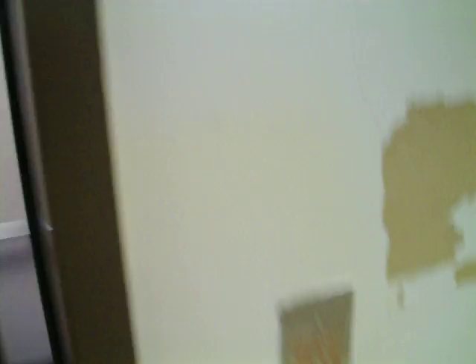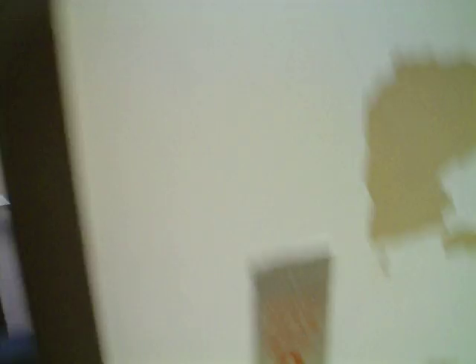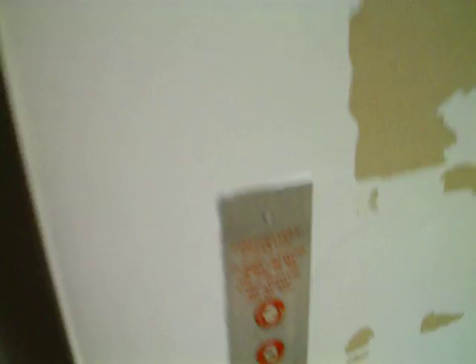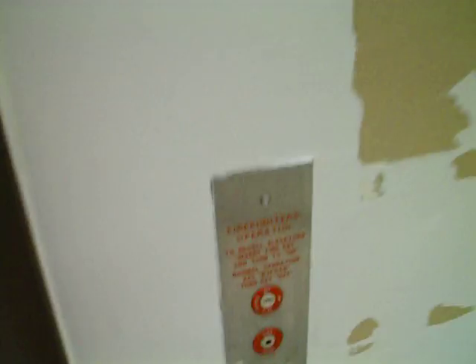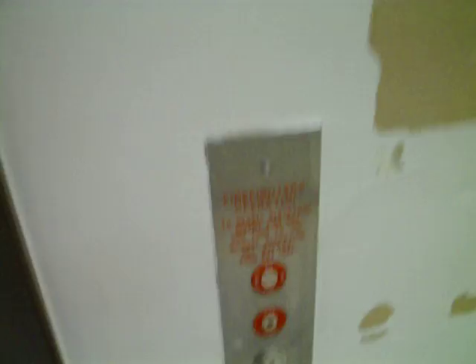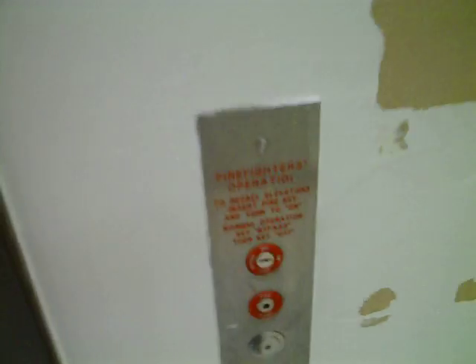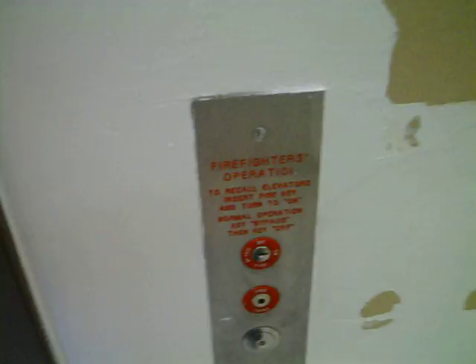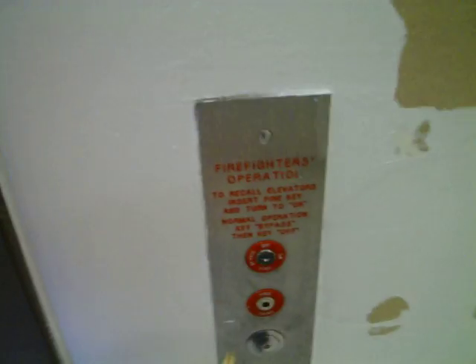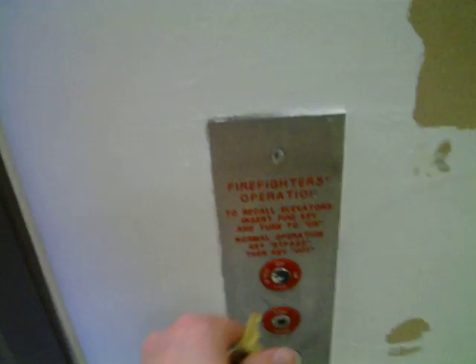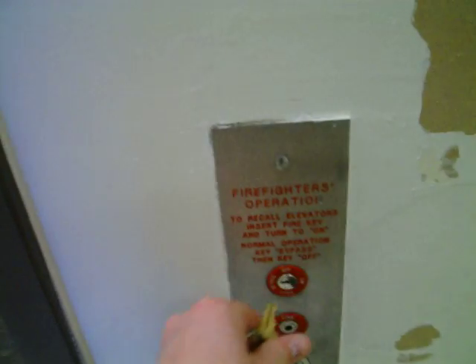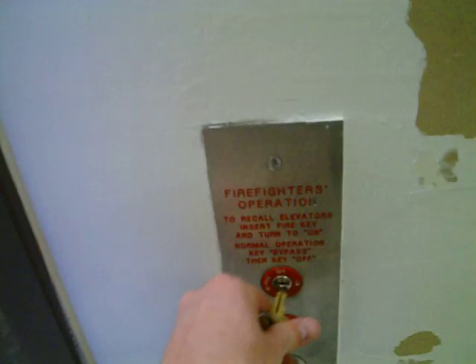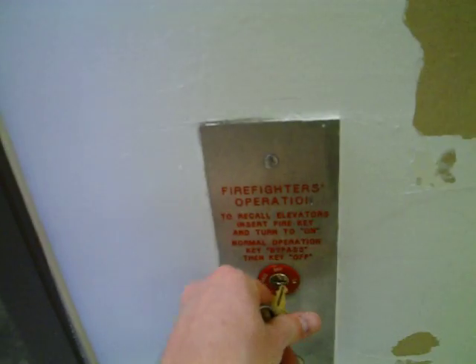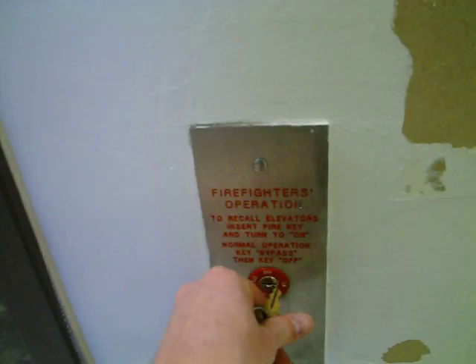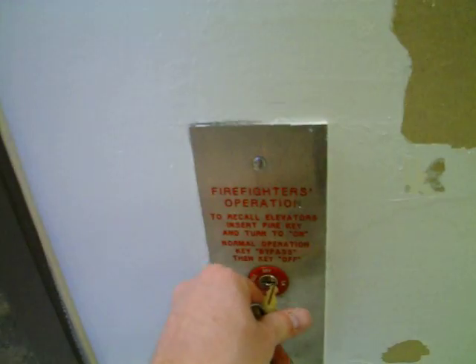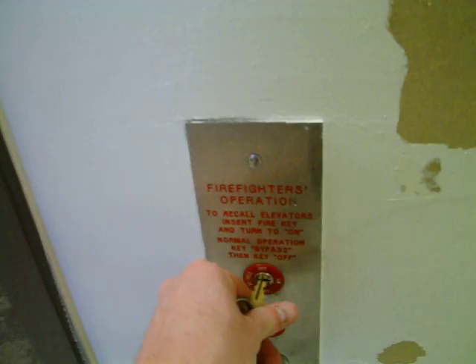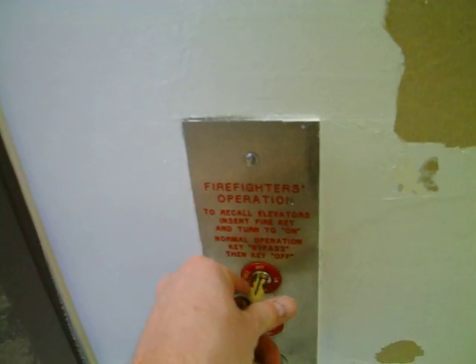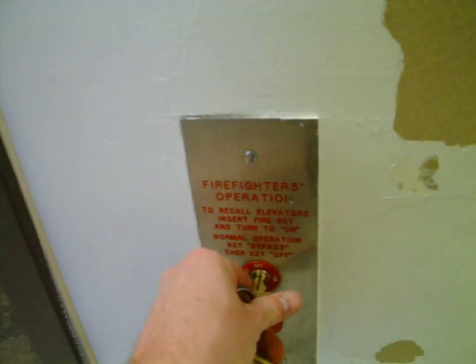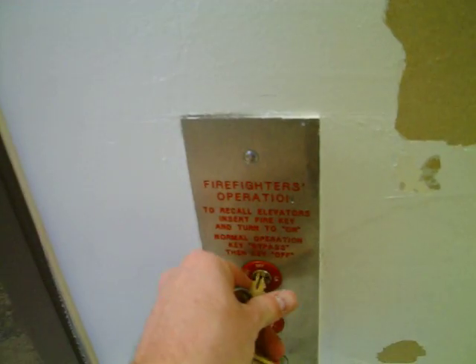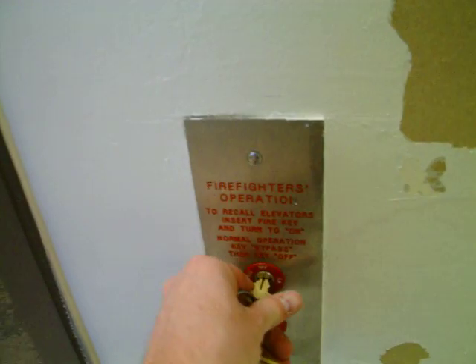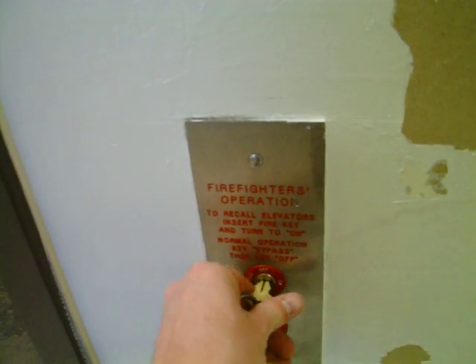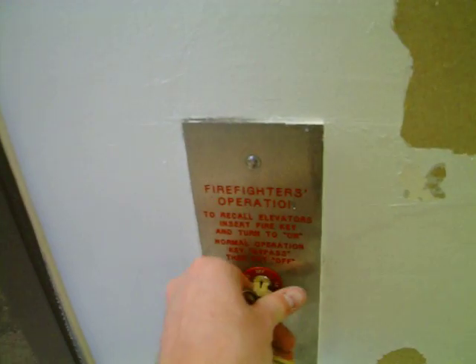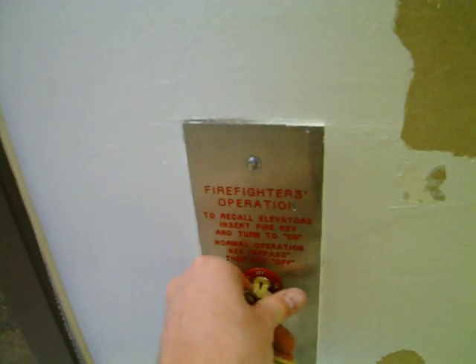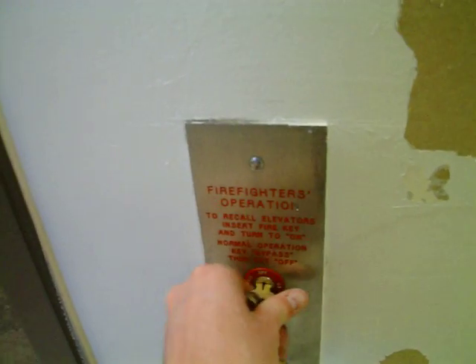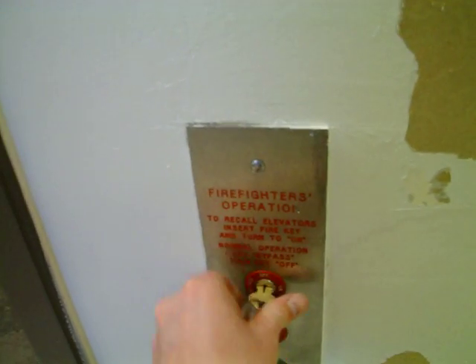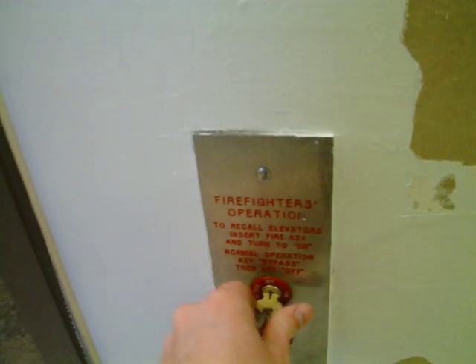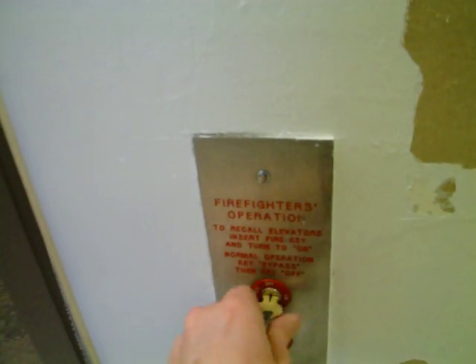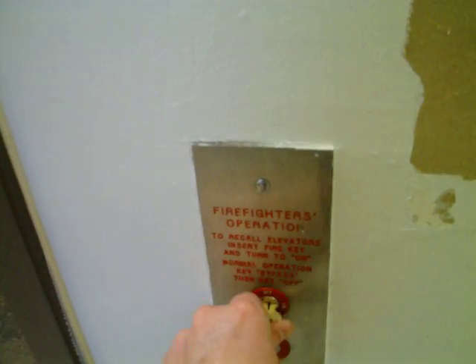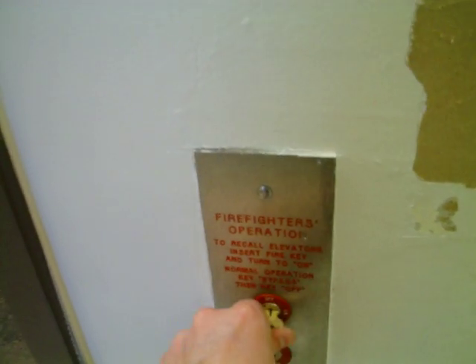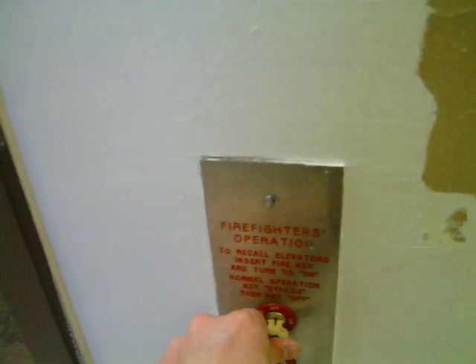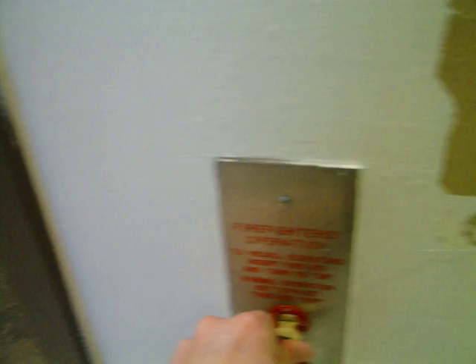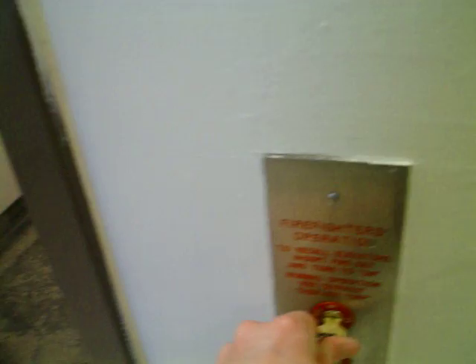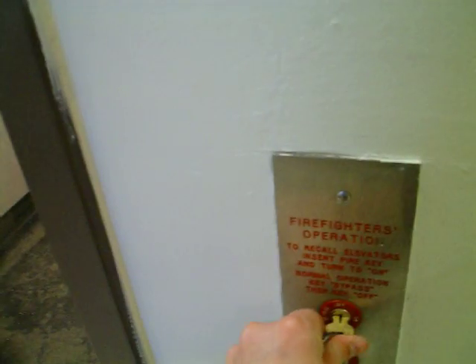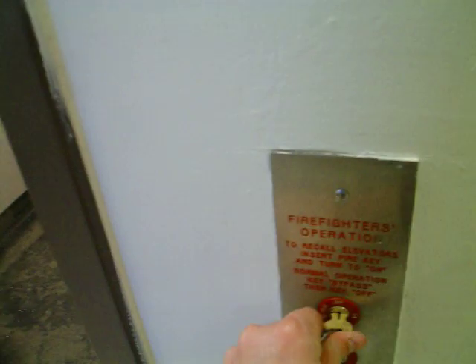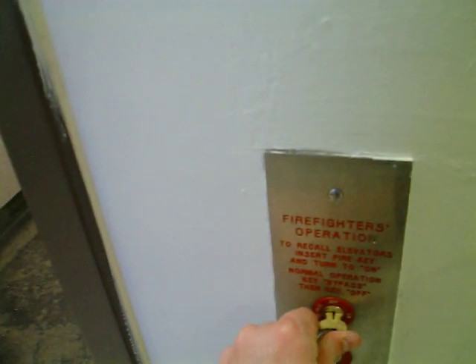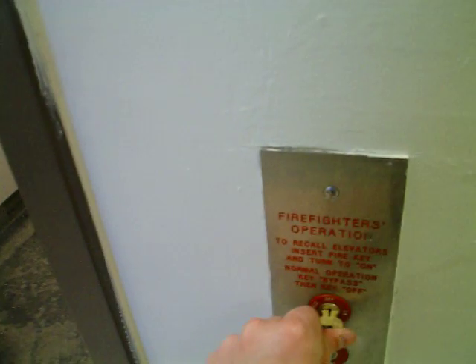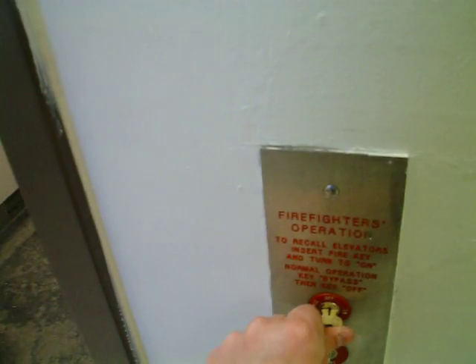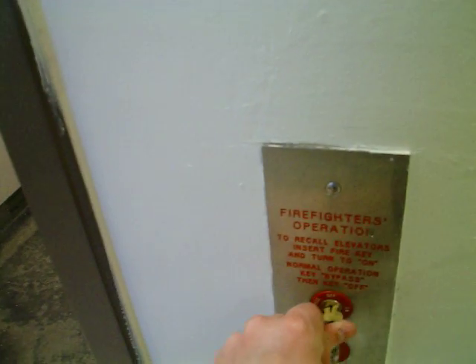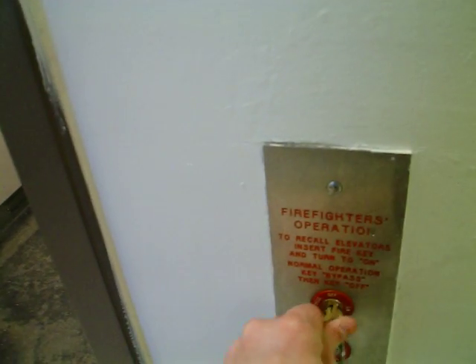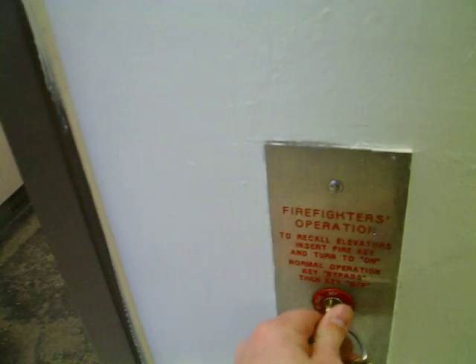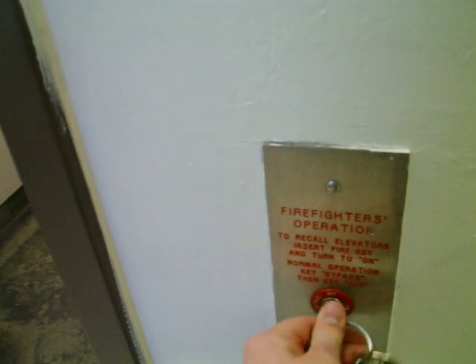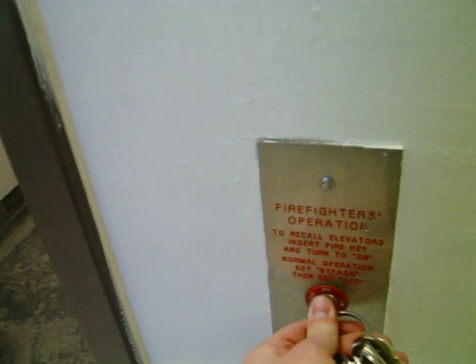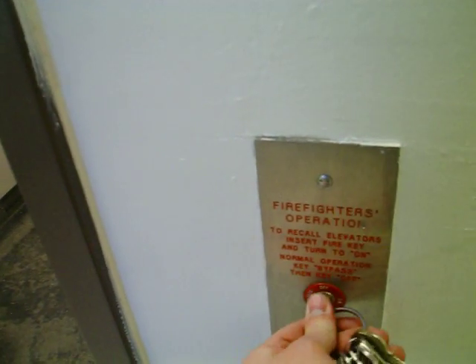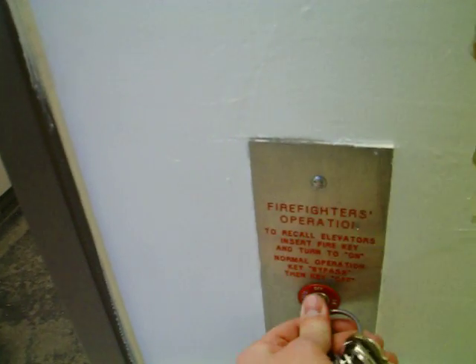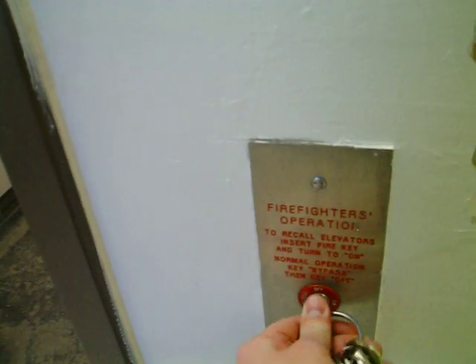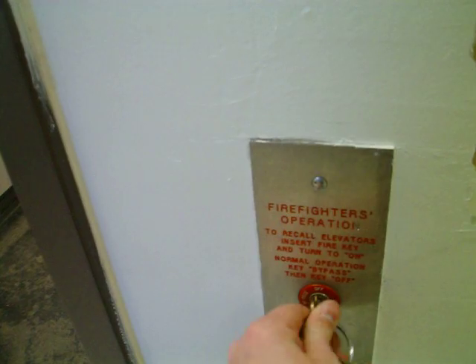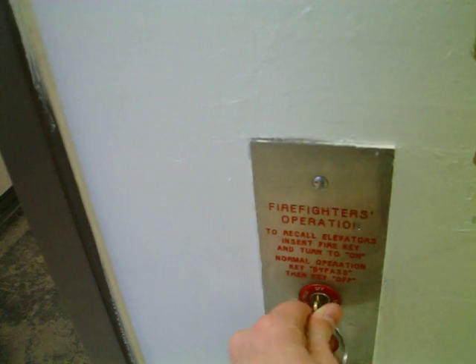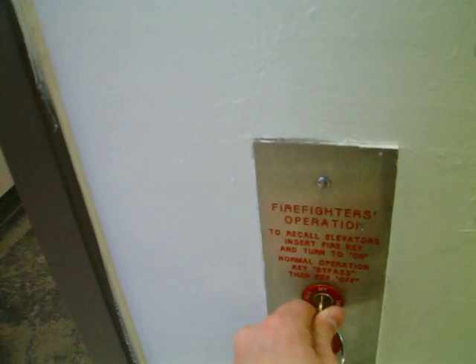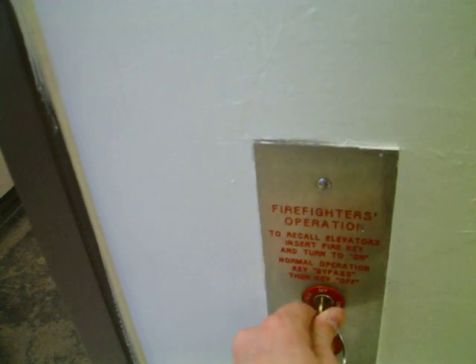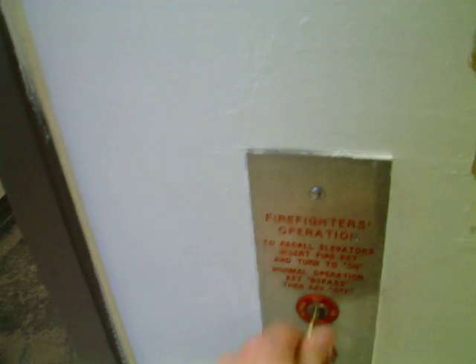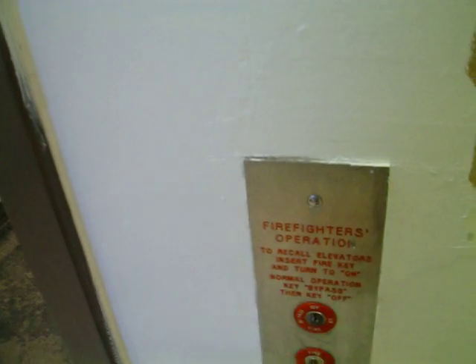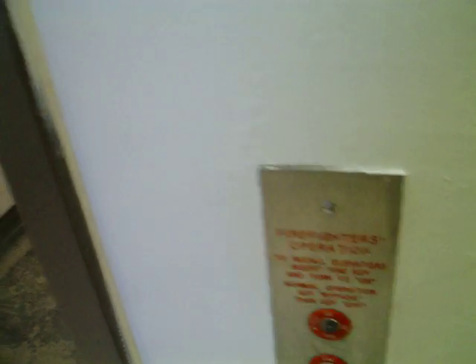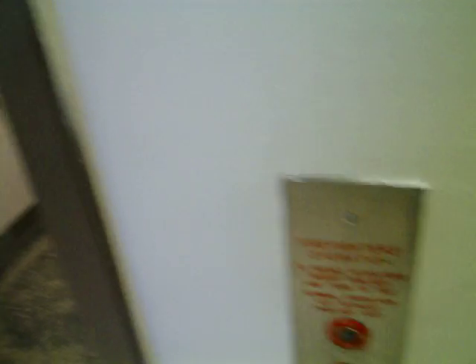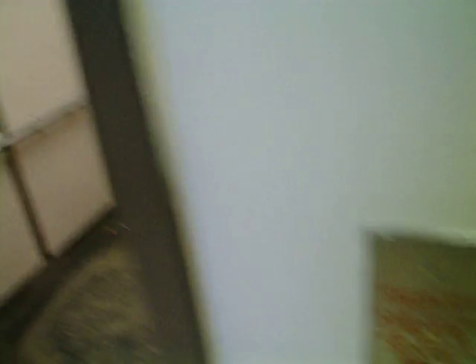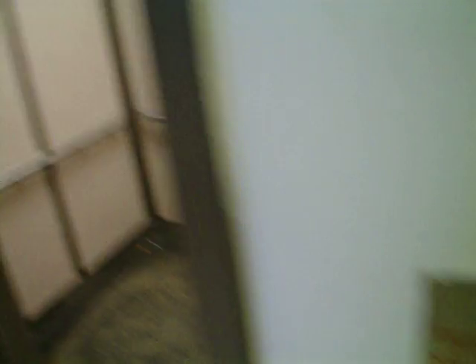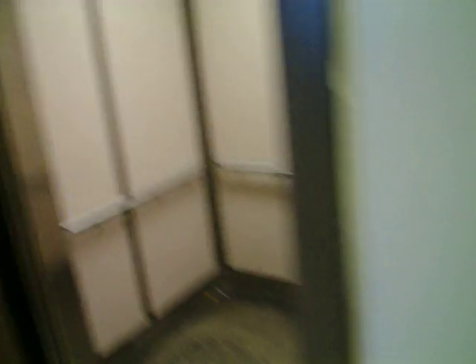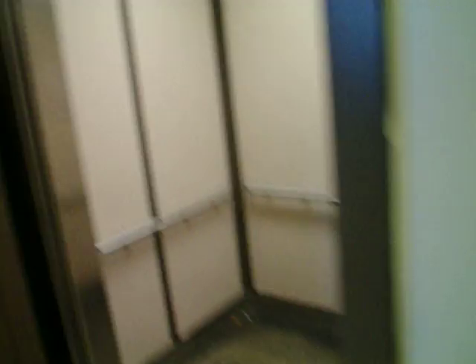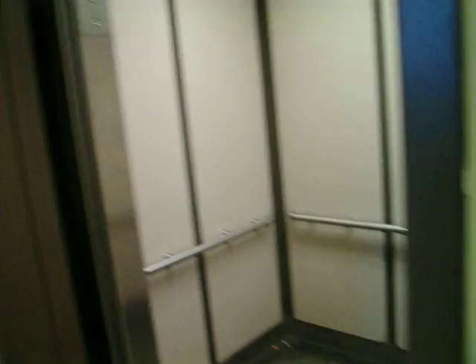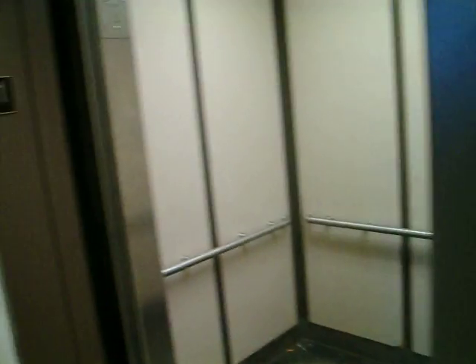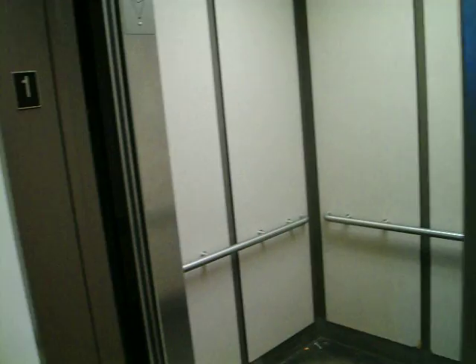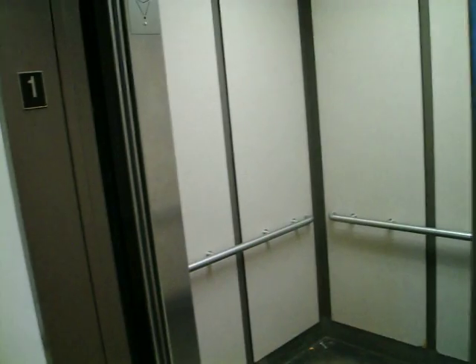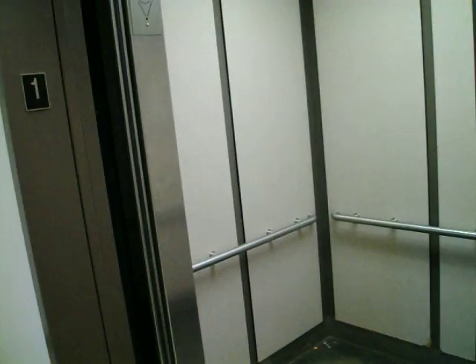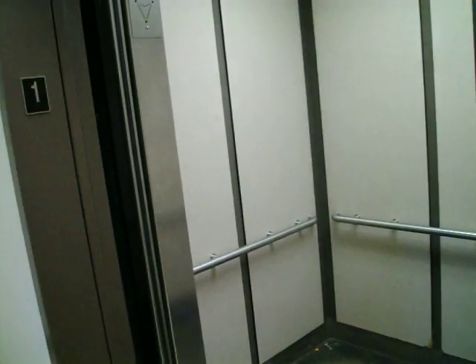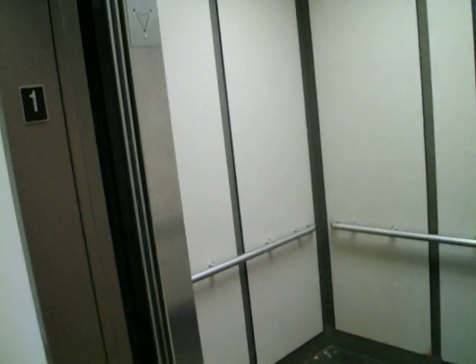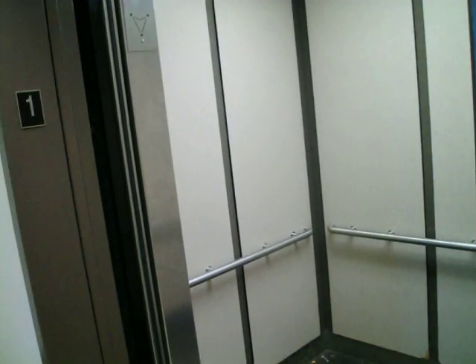Come out here. Move it to bypass and then off. Oh my God.